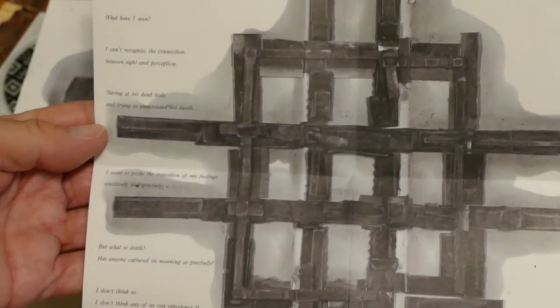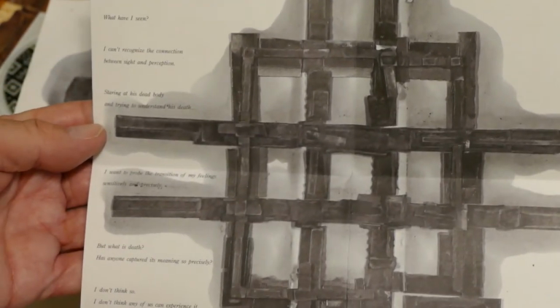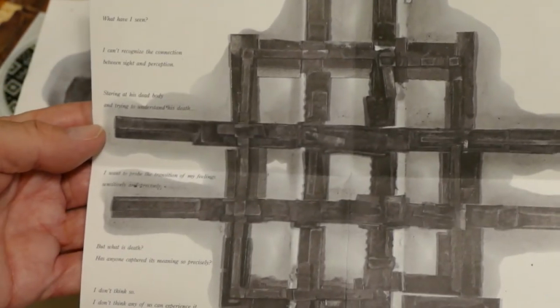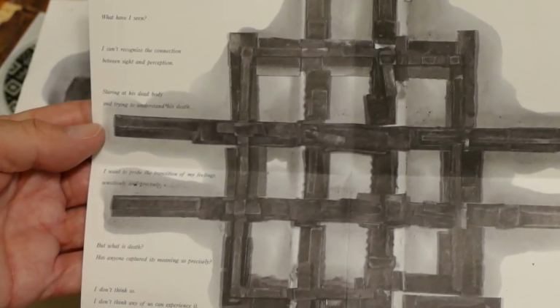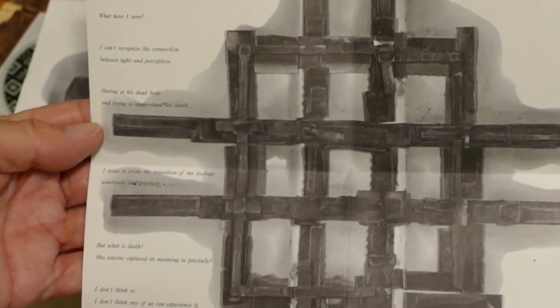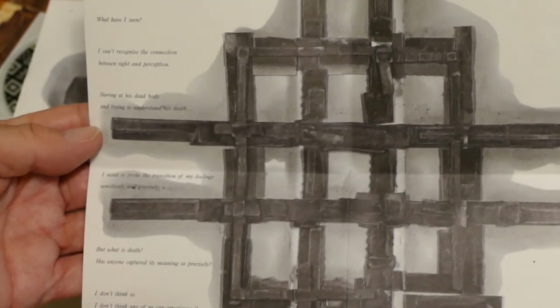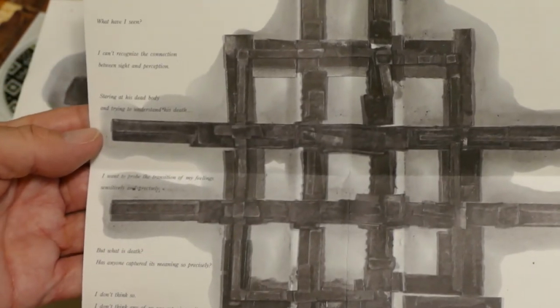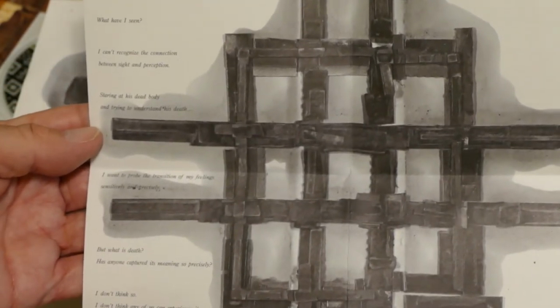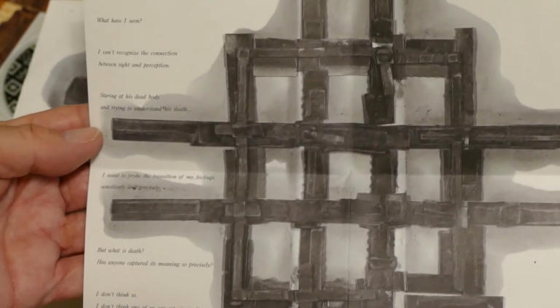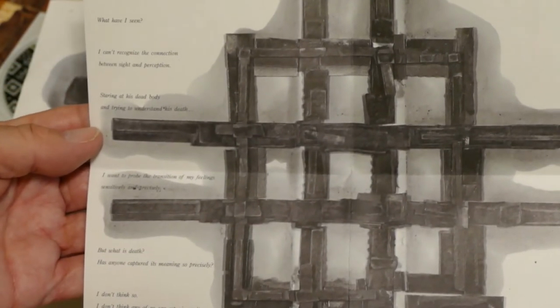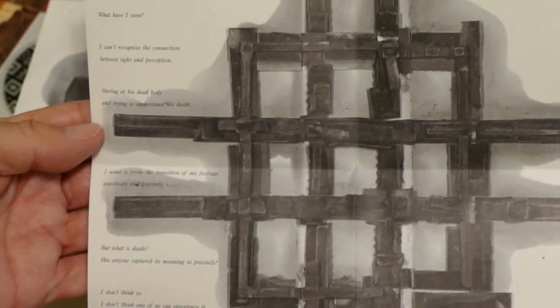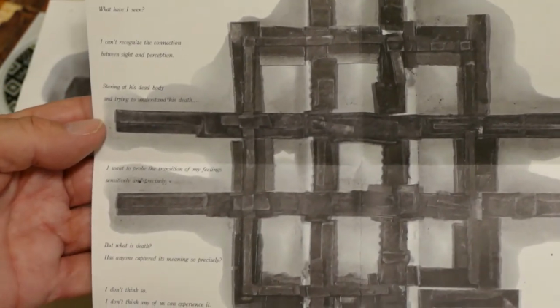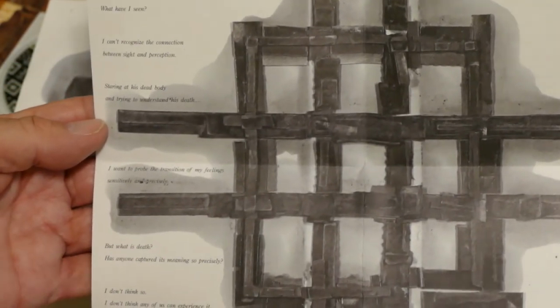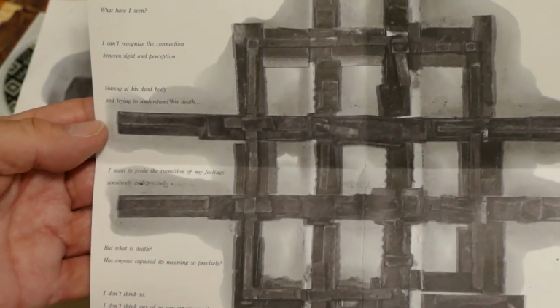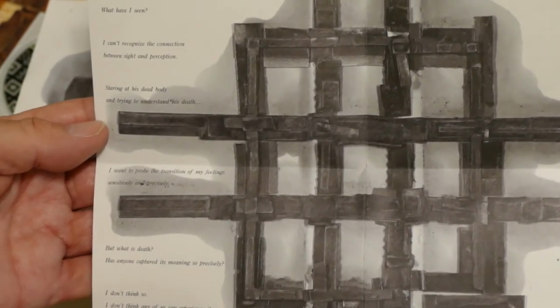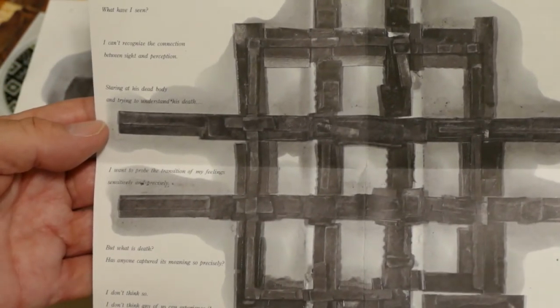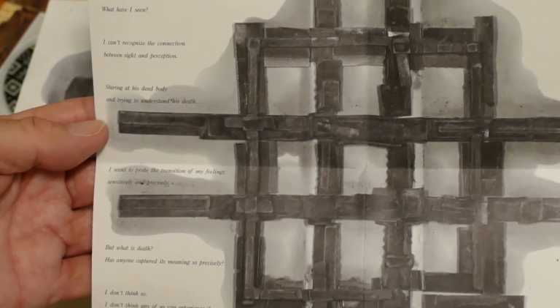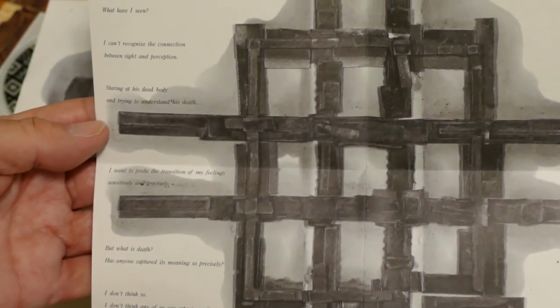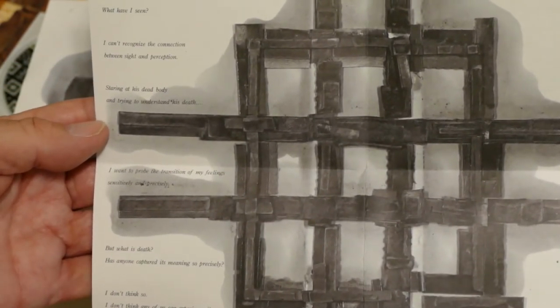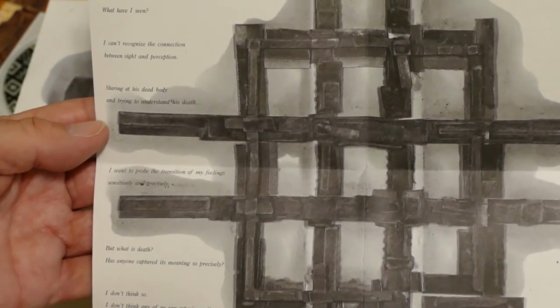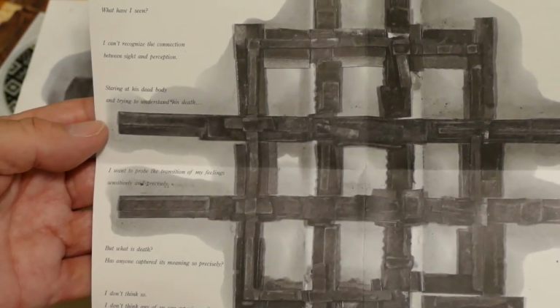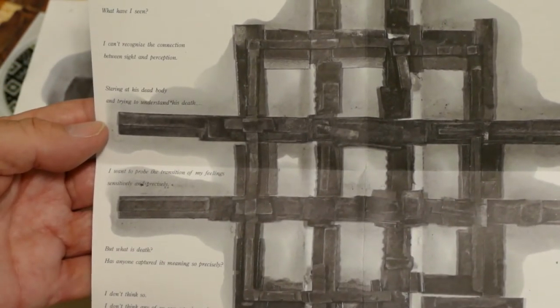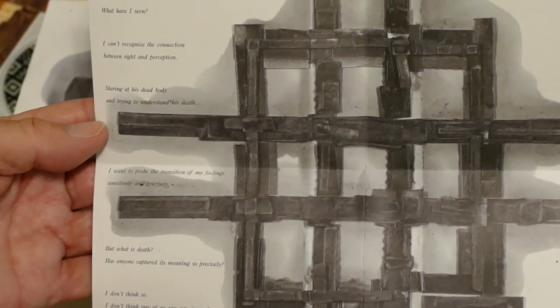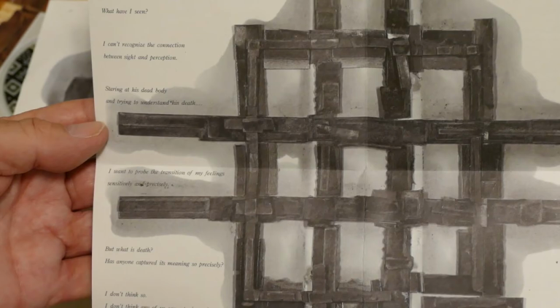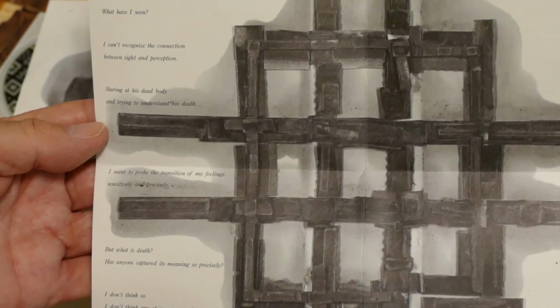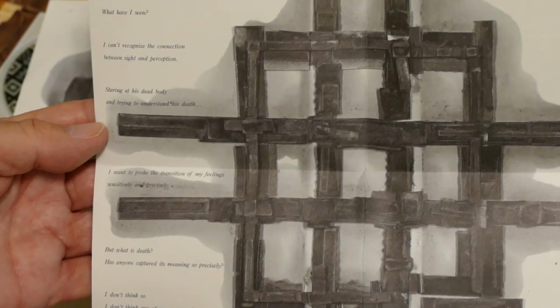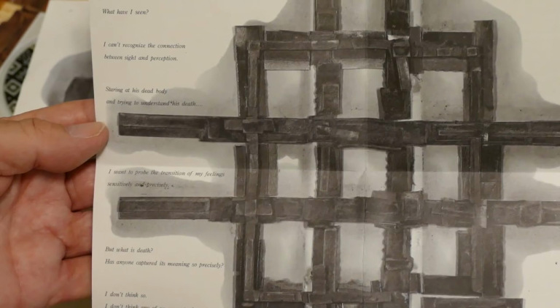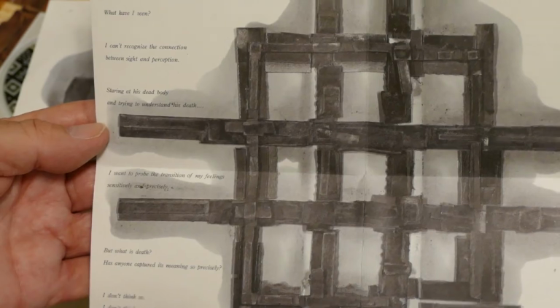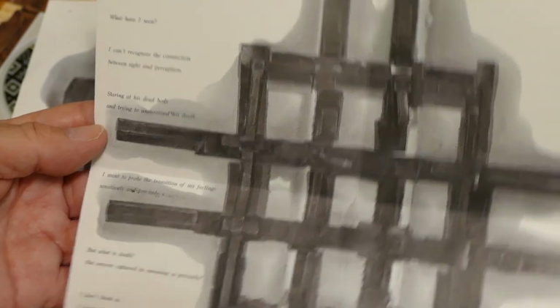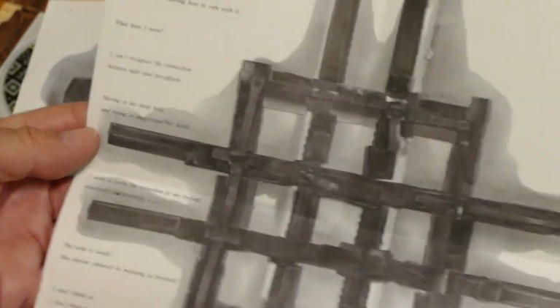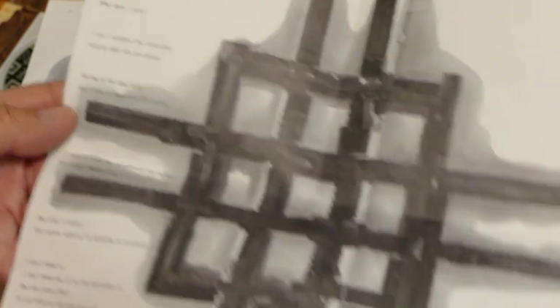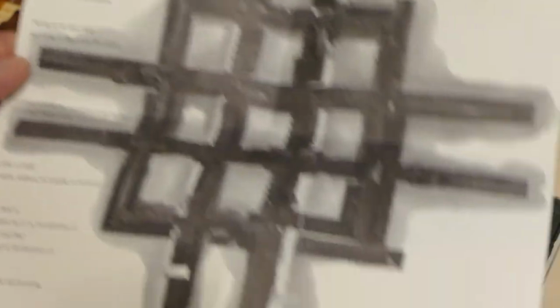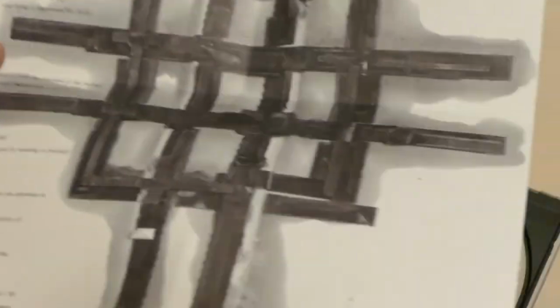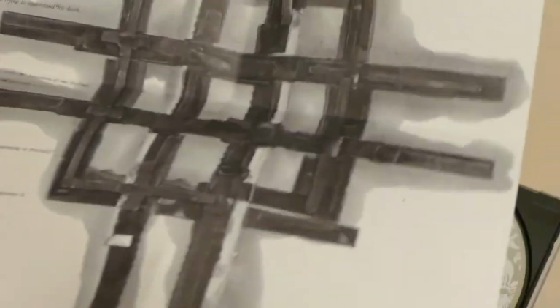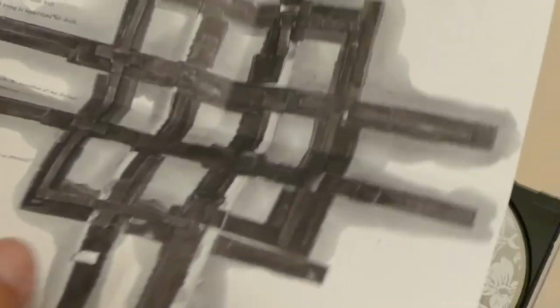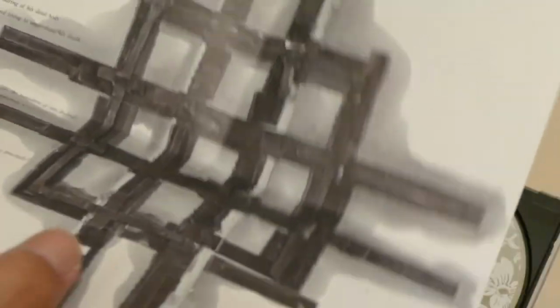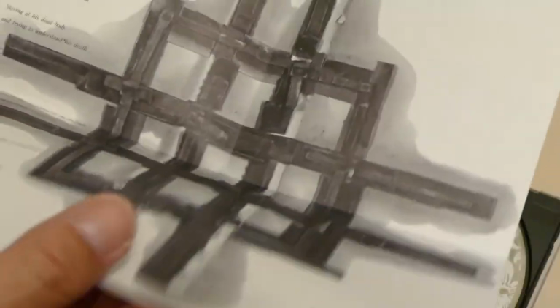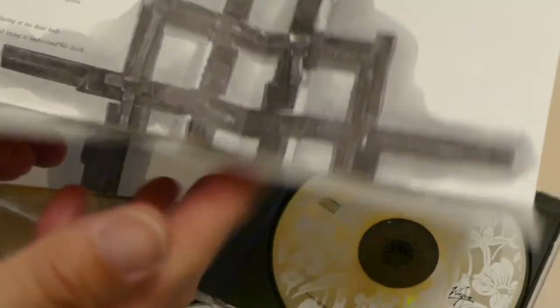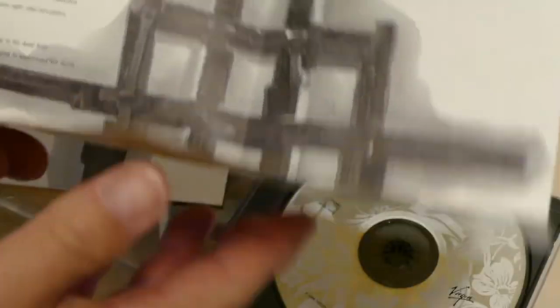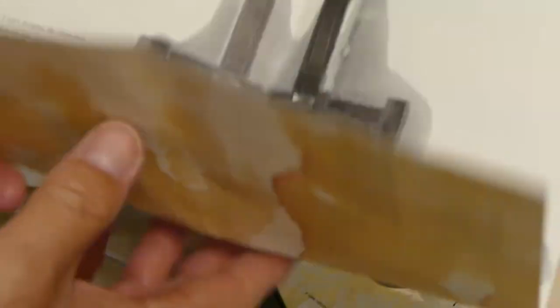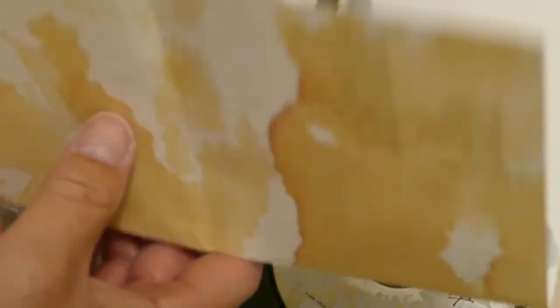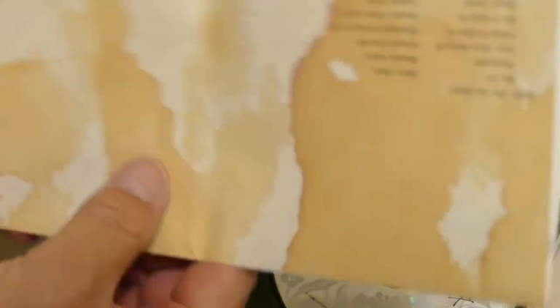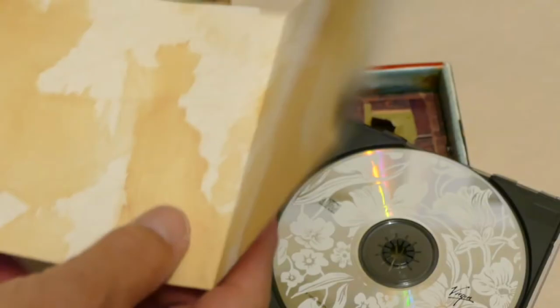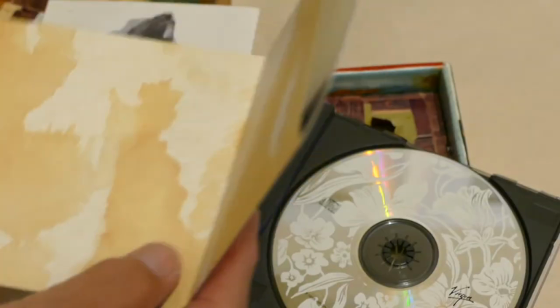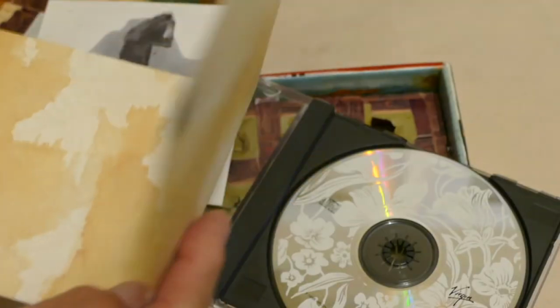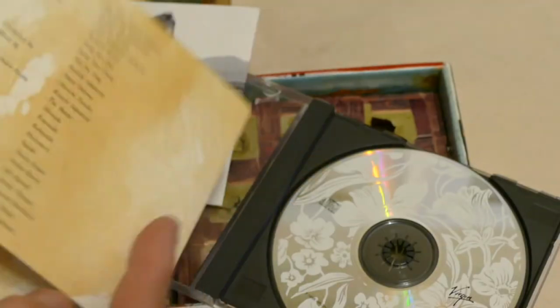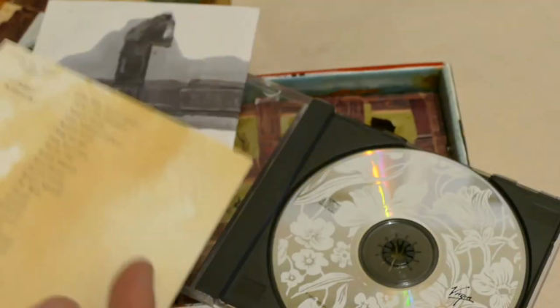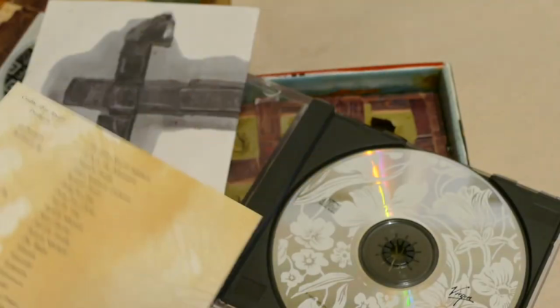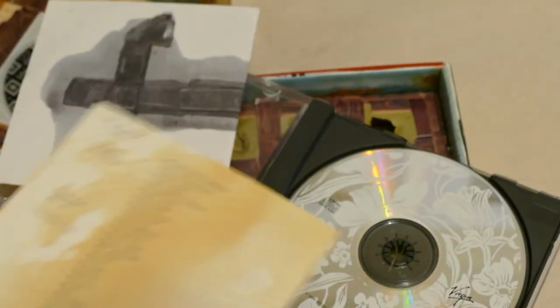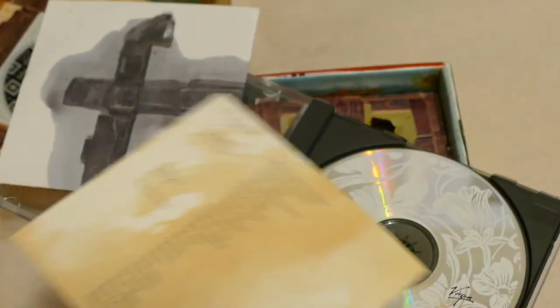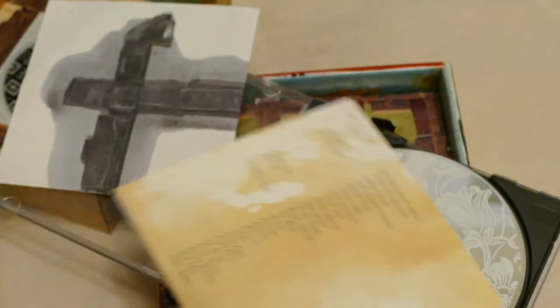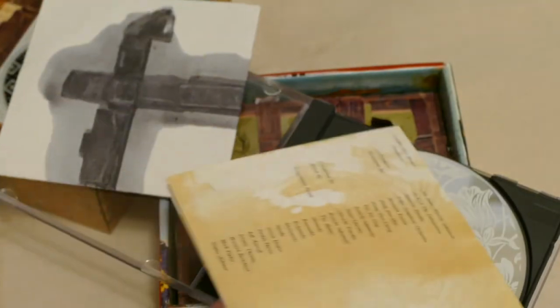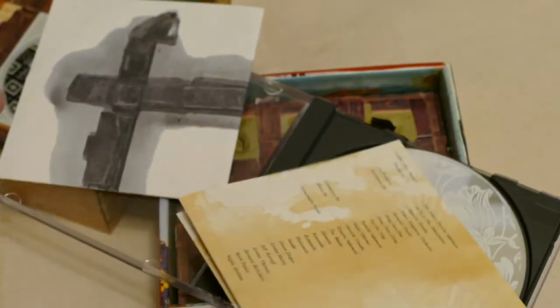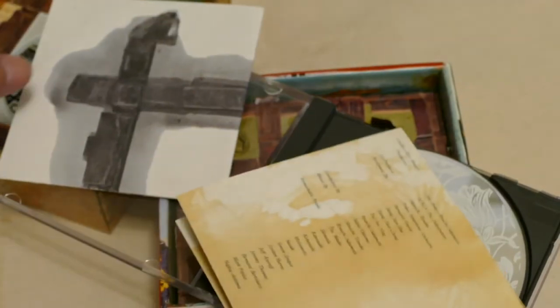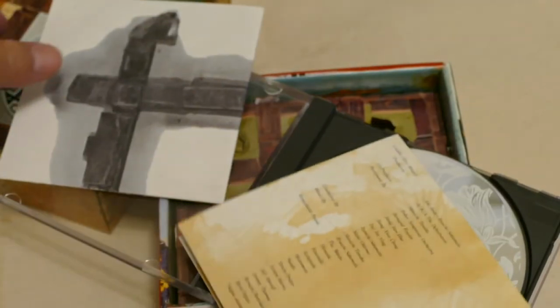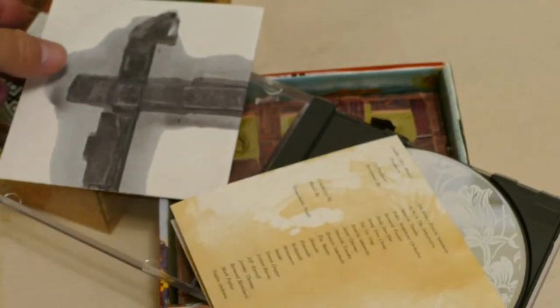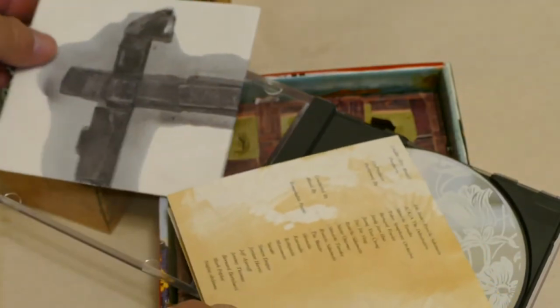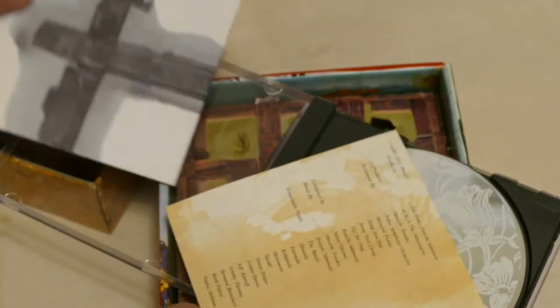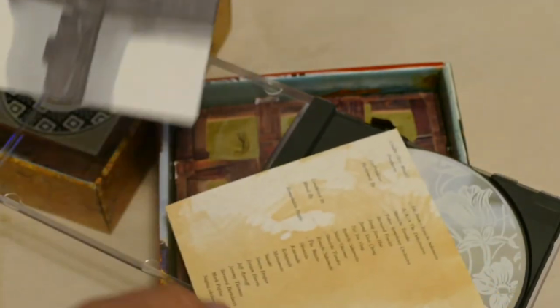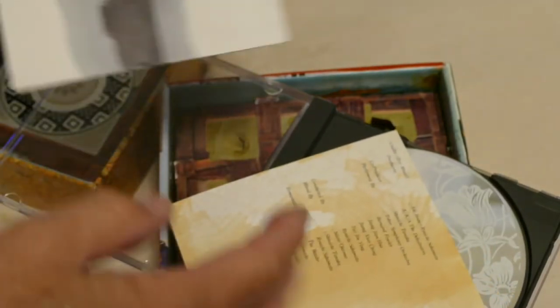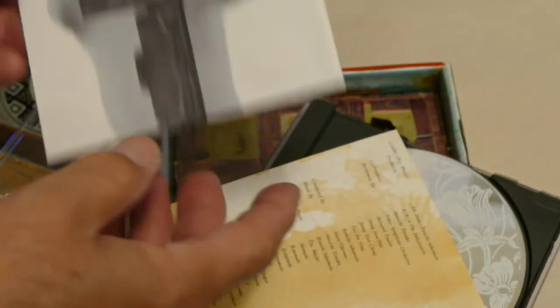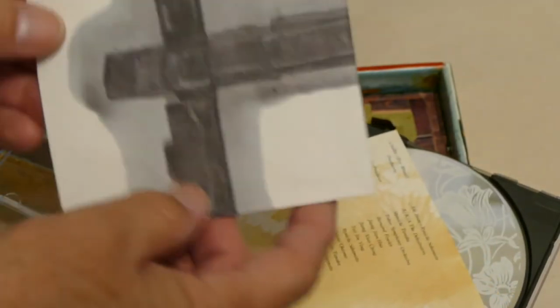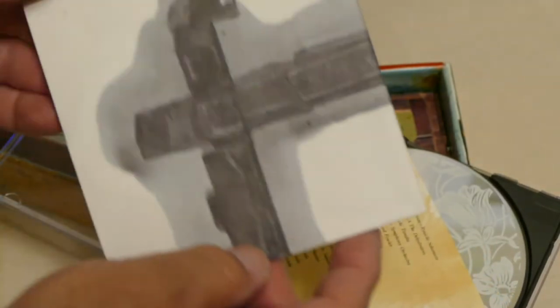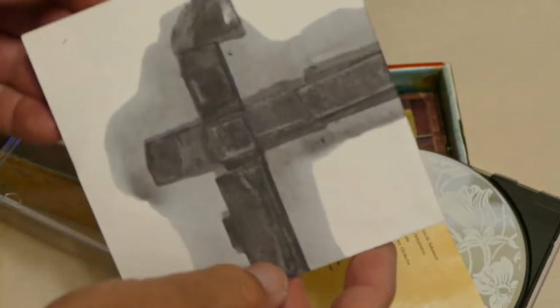This album, 'Playing the Orchestra,' is mostly film music by Ryuichi, including the theme from 'The Last Emperor,' which earned him an Oscar award along with co-writer Cong Su. It's gorgeous stuff if you like orchestral music.